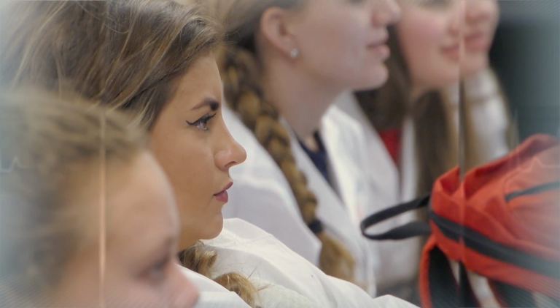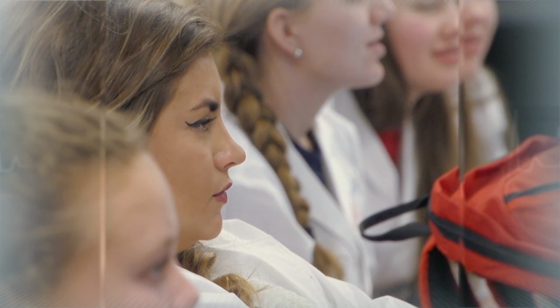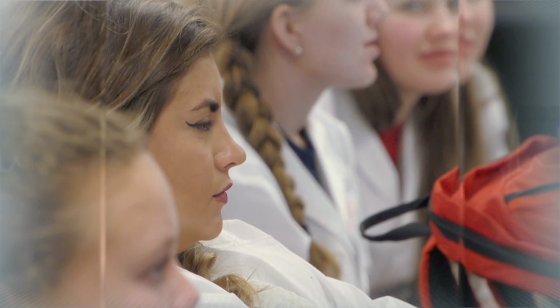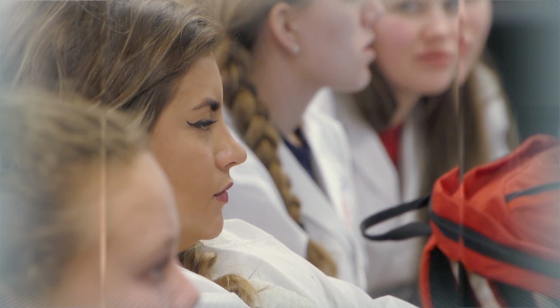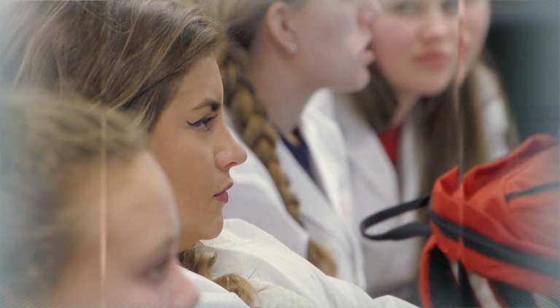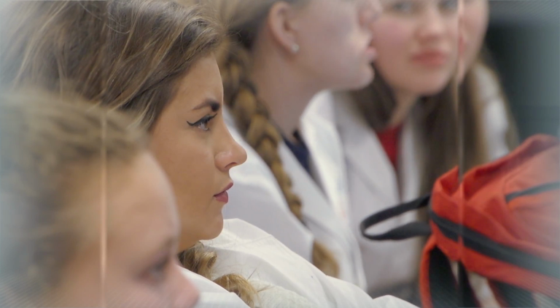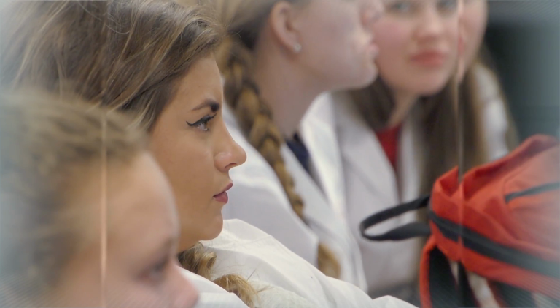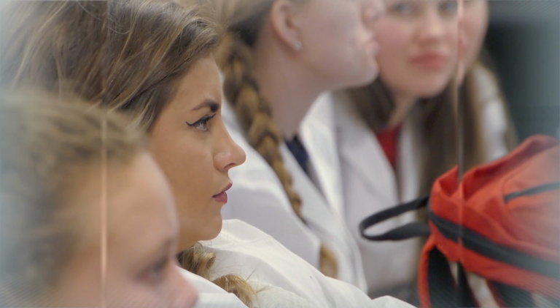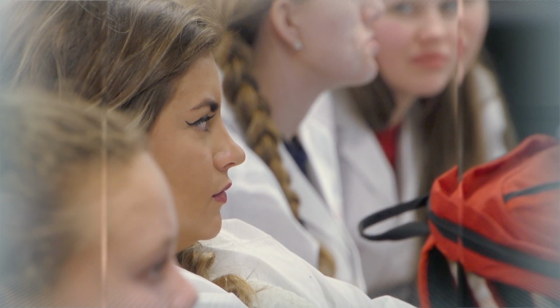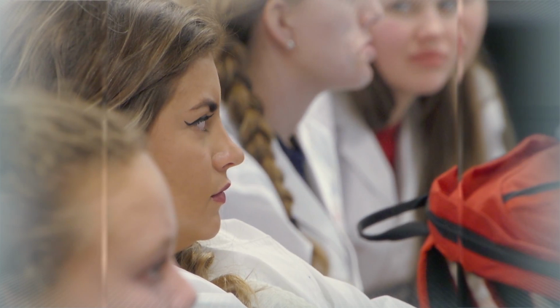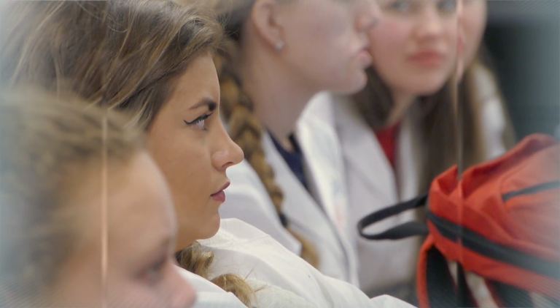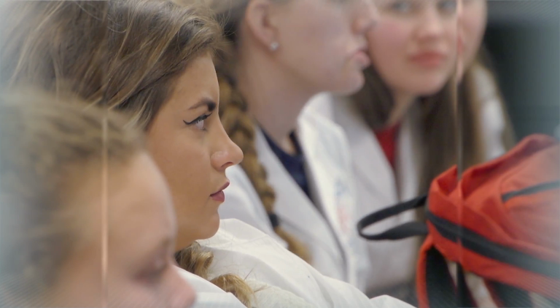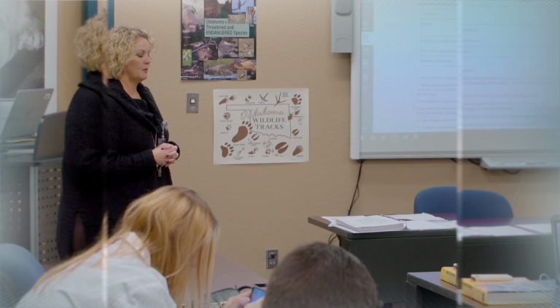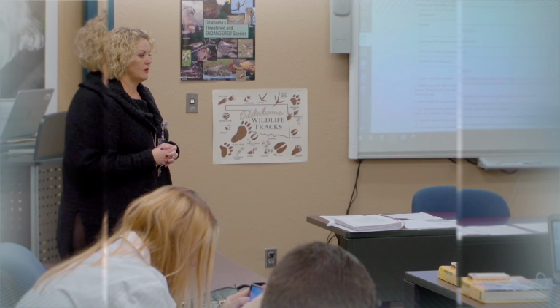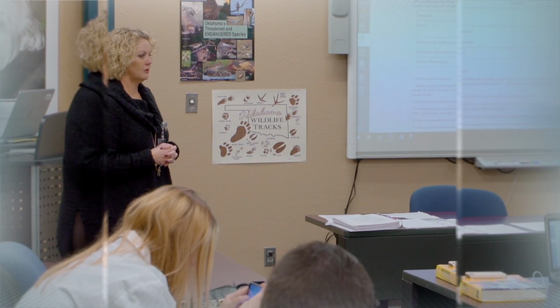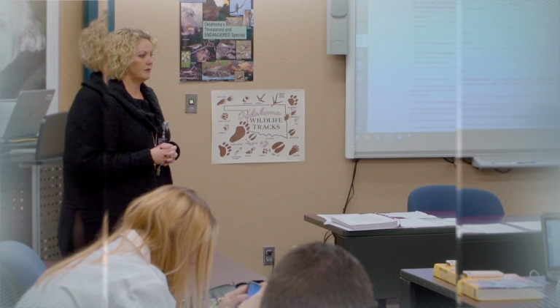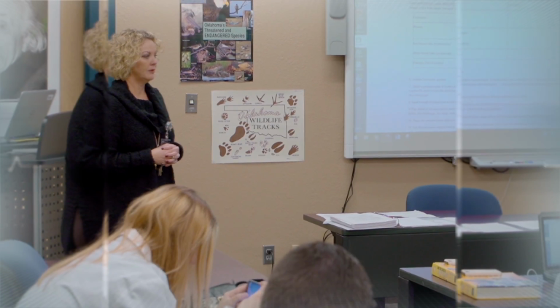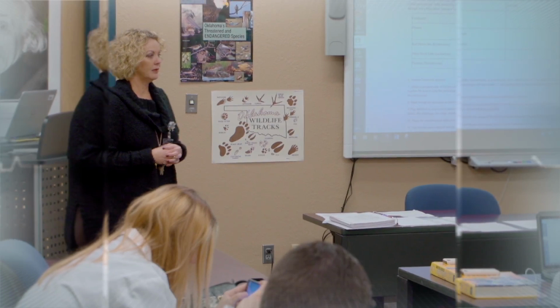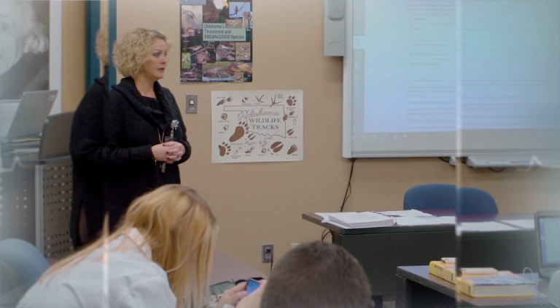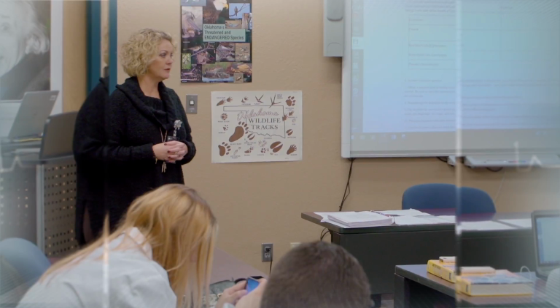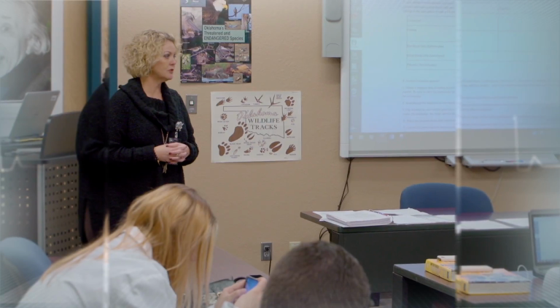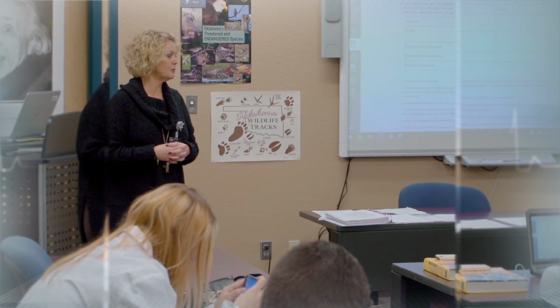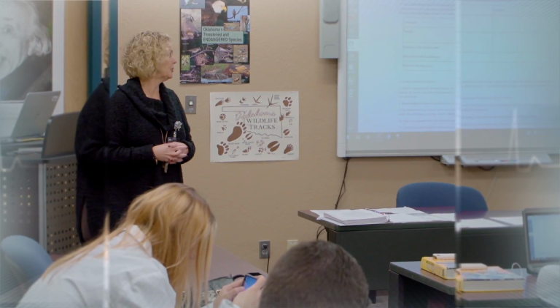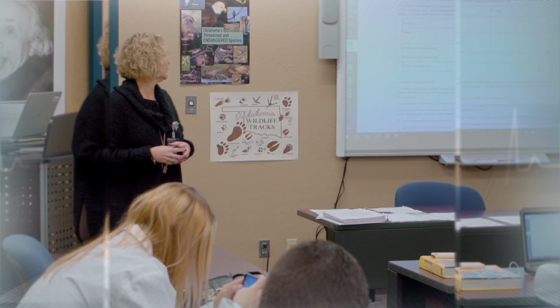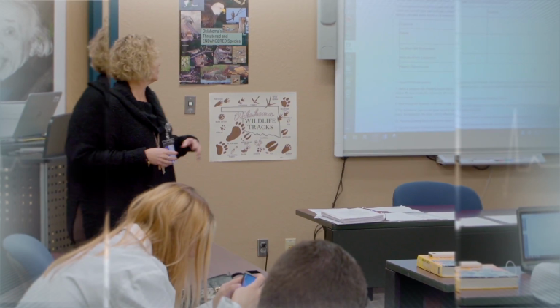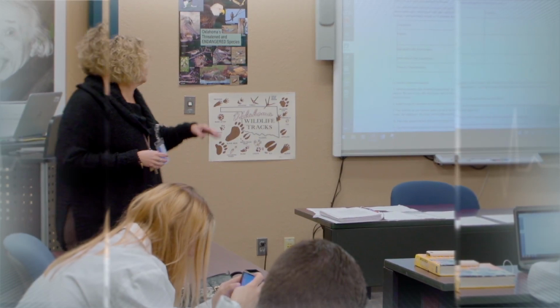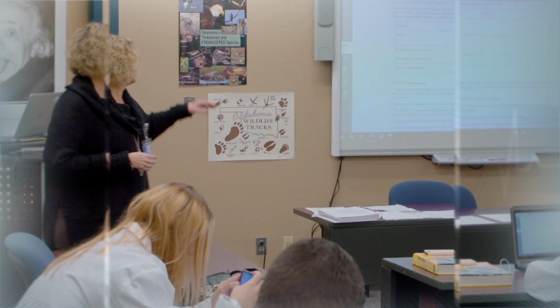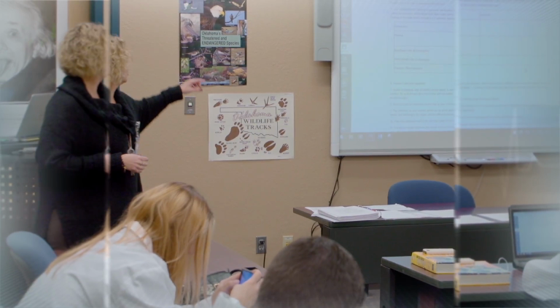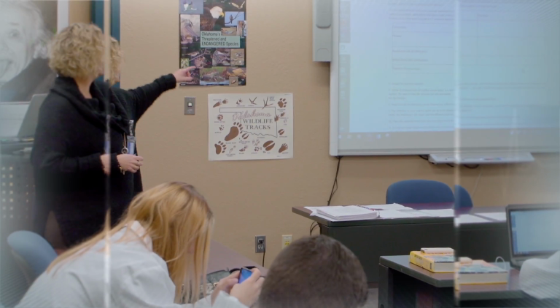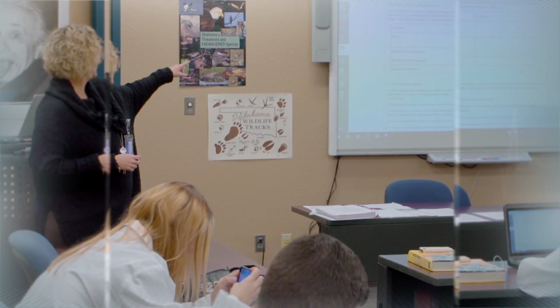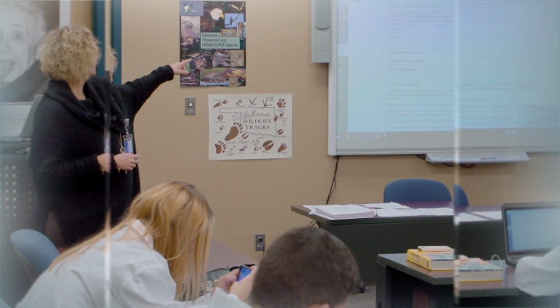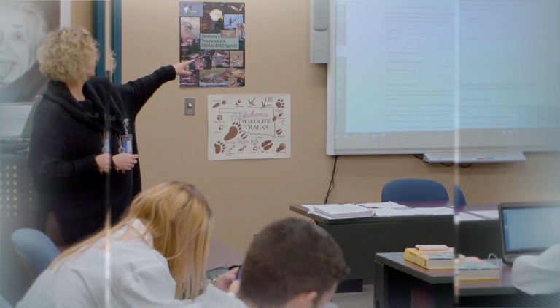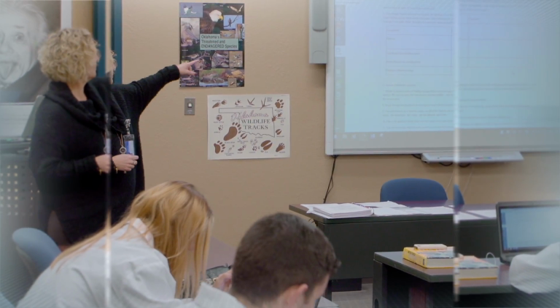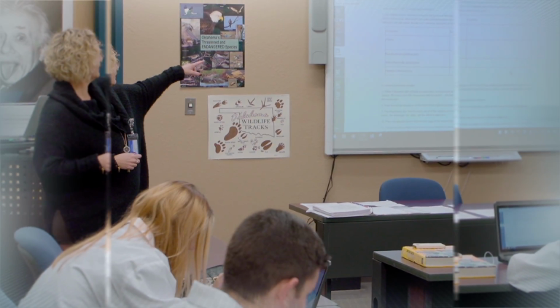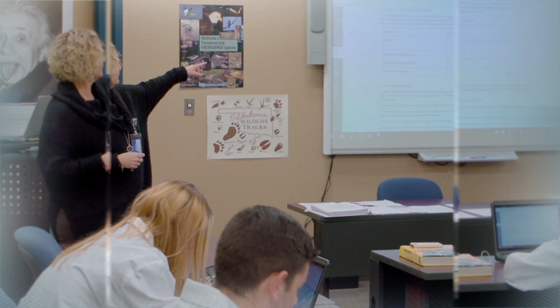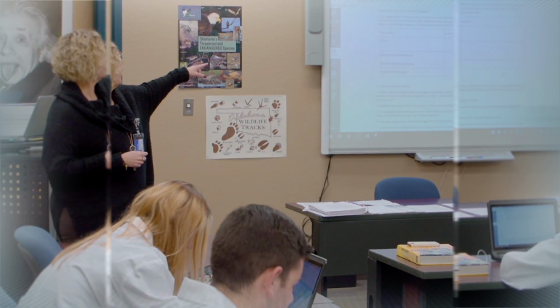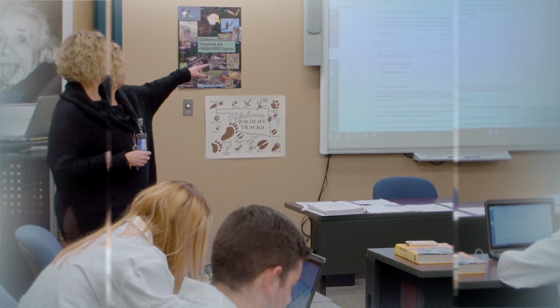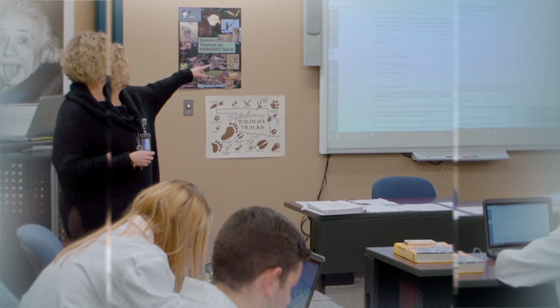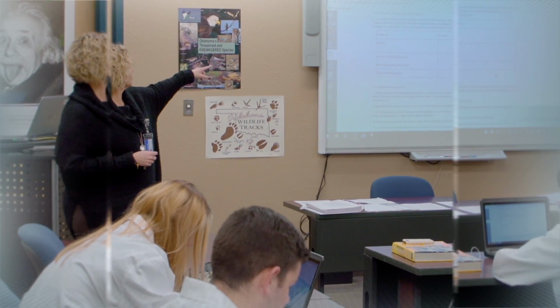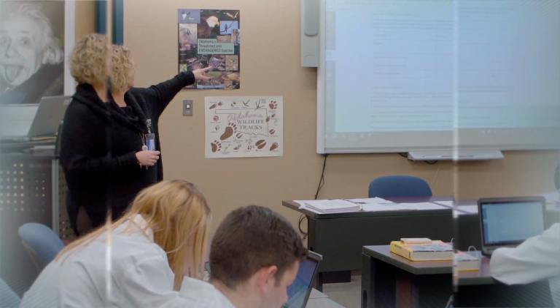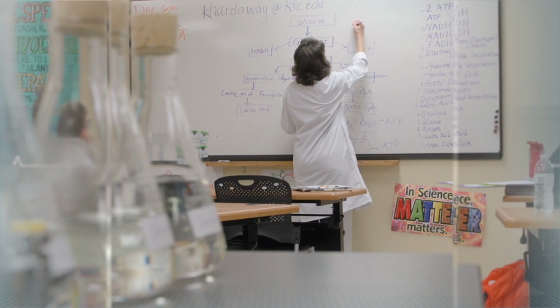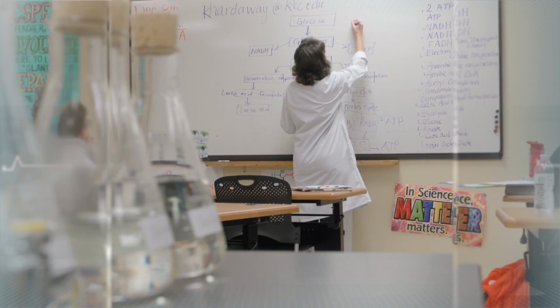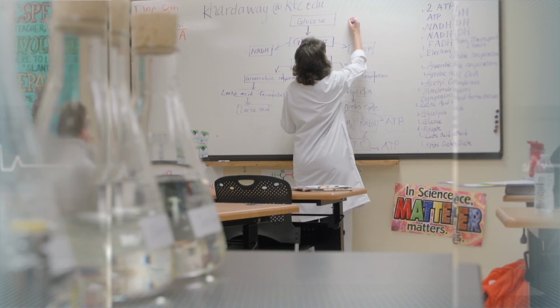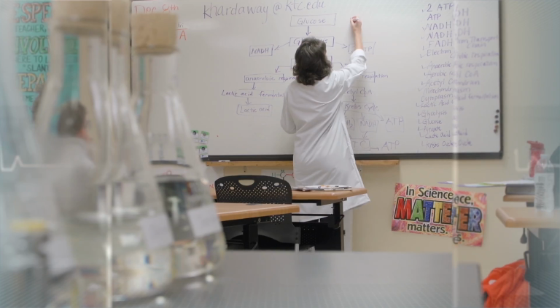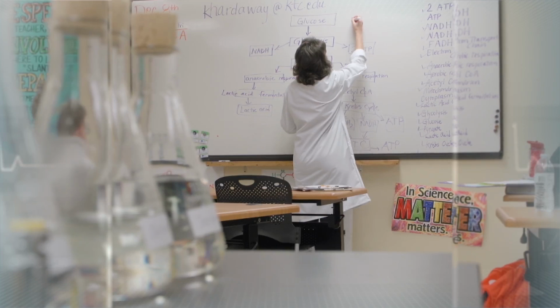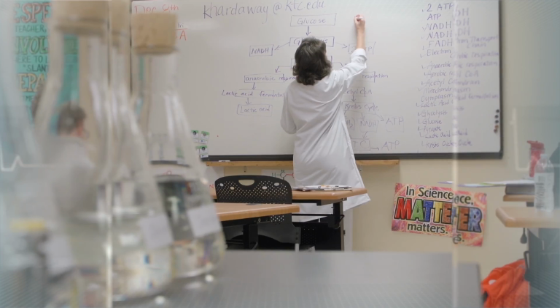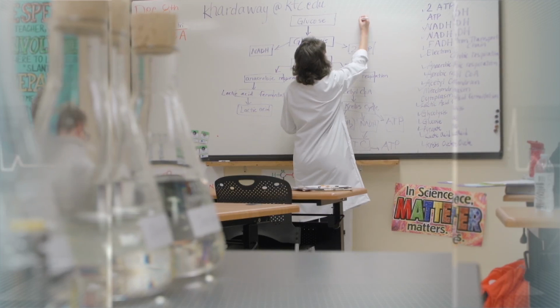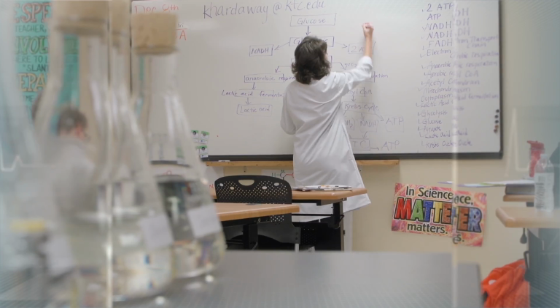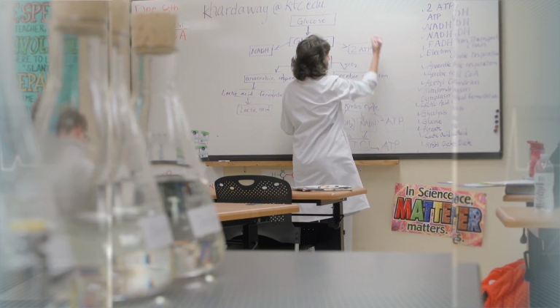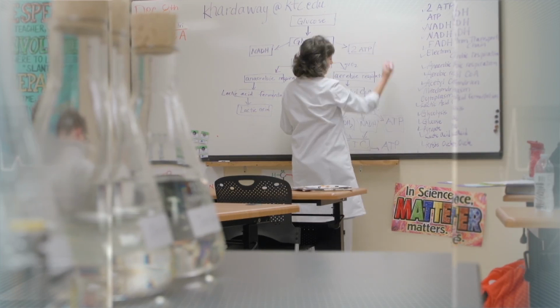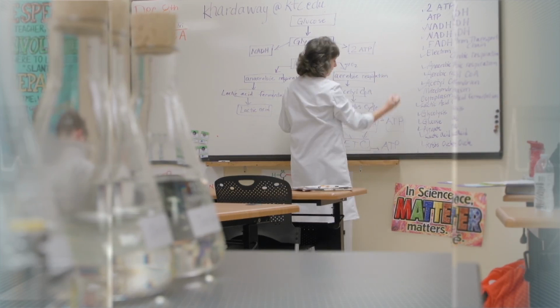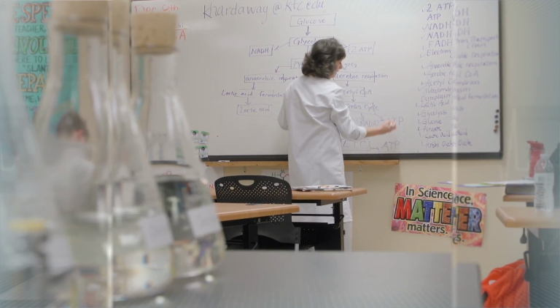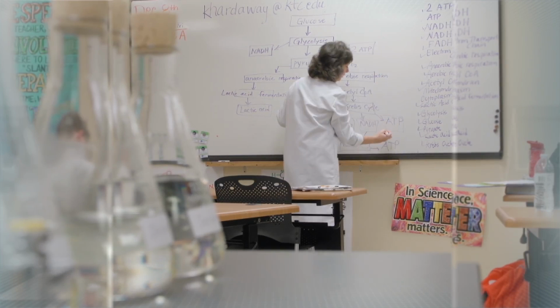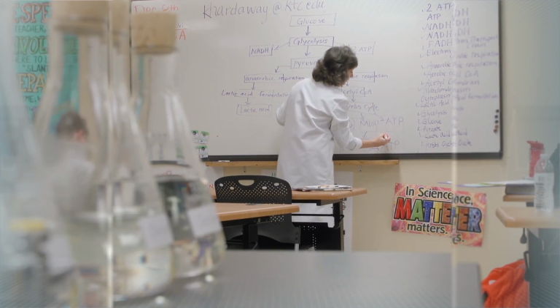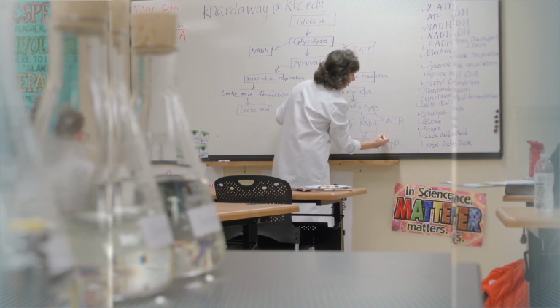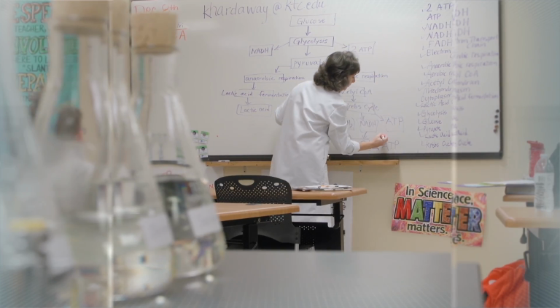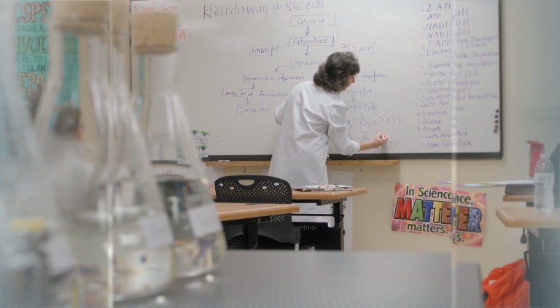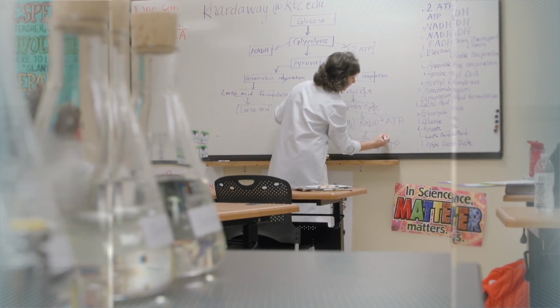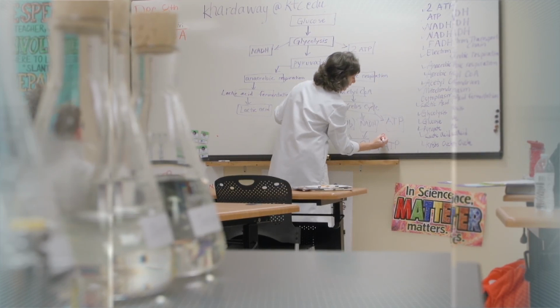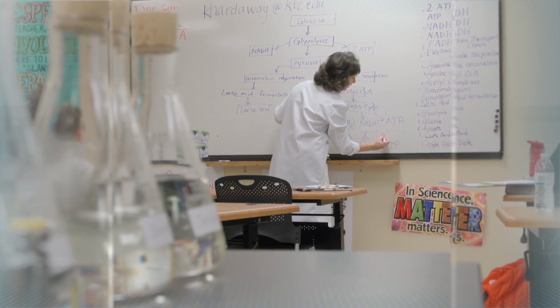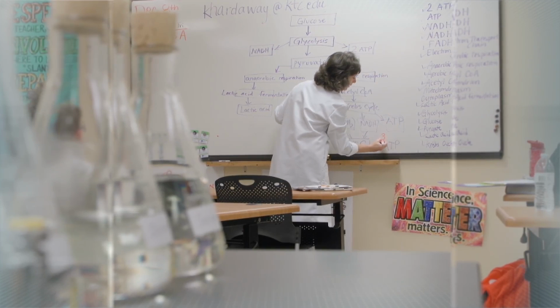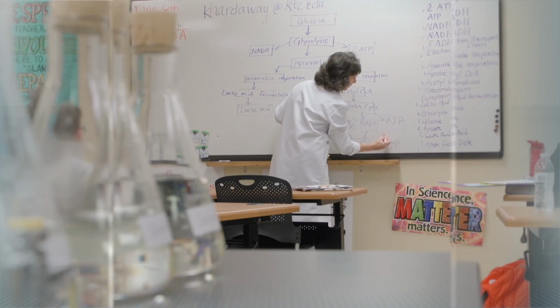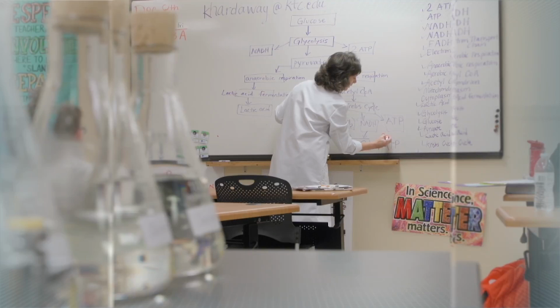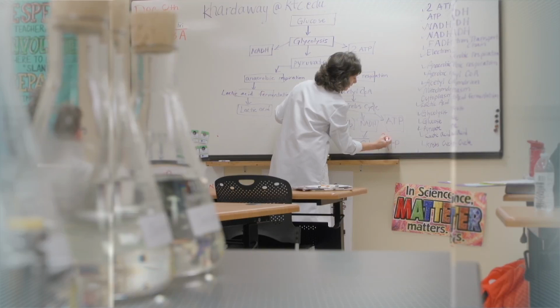These programs offer CNA, CMA, veterinary tech, phlebotomy, as well as other health career certification courses.